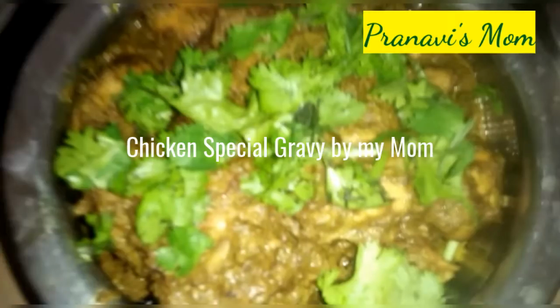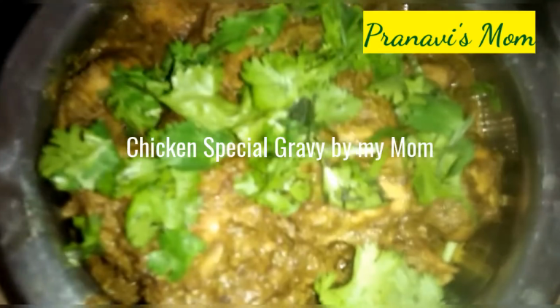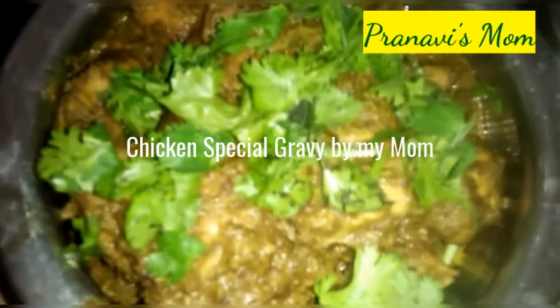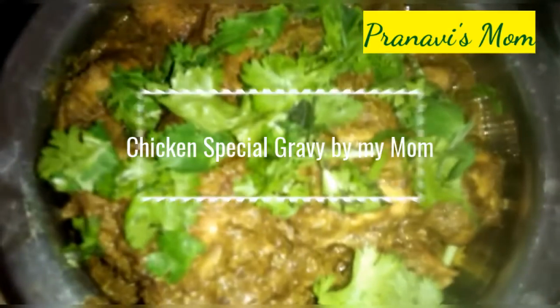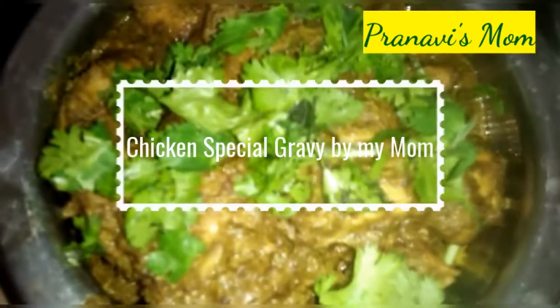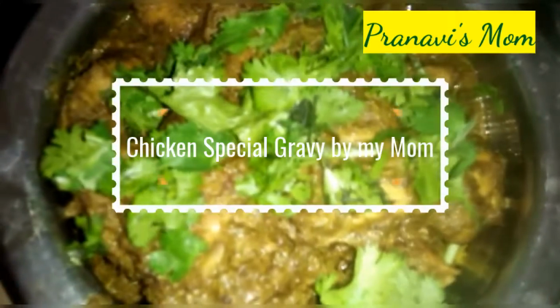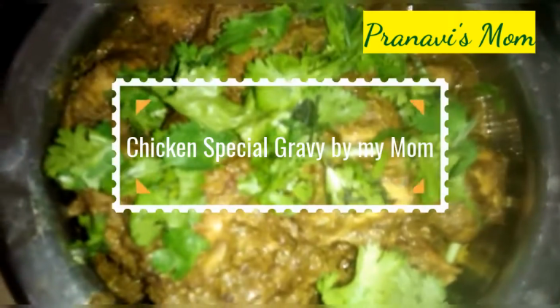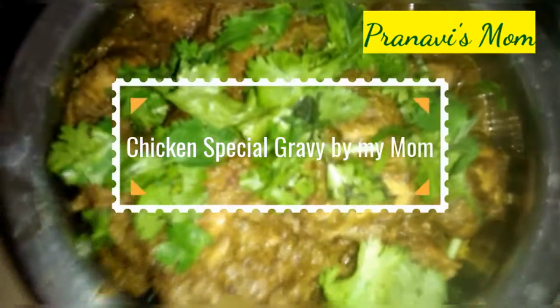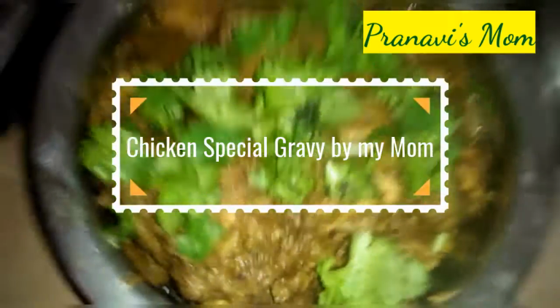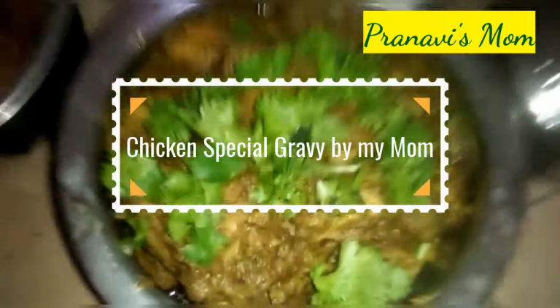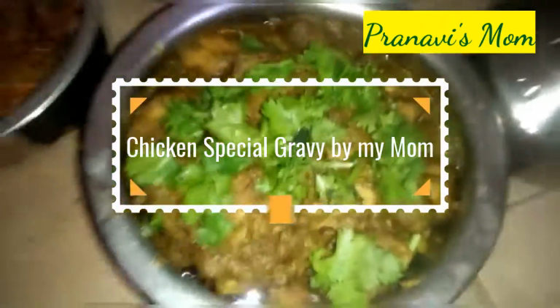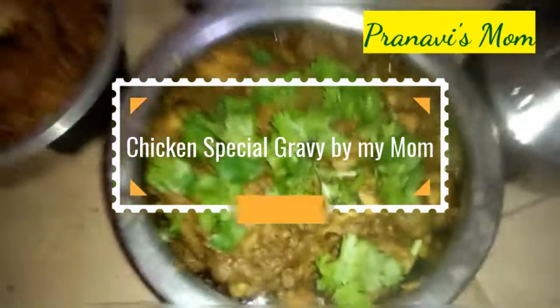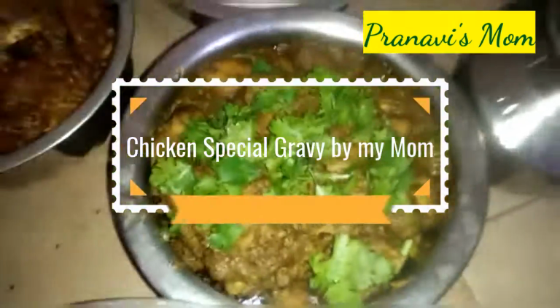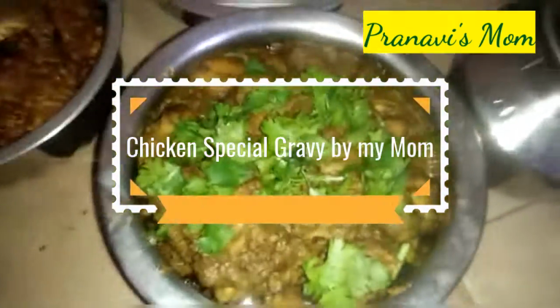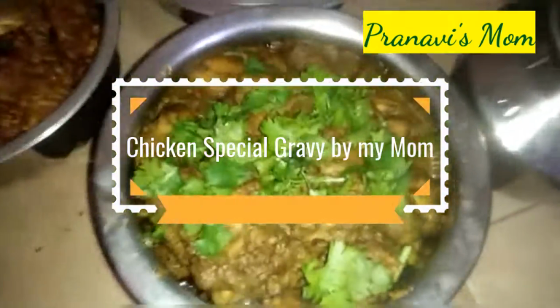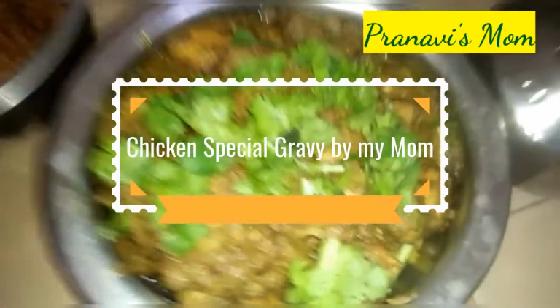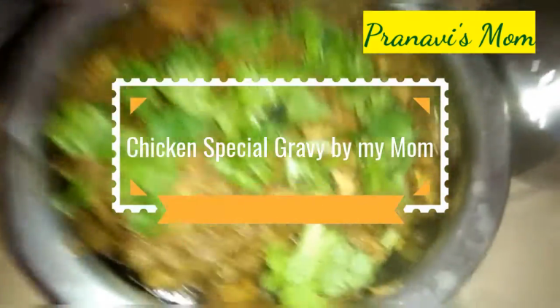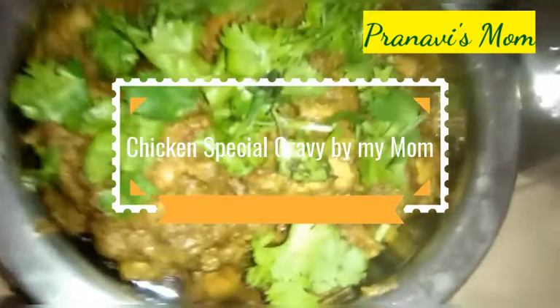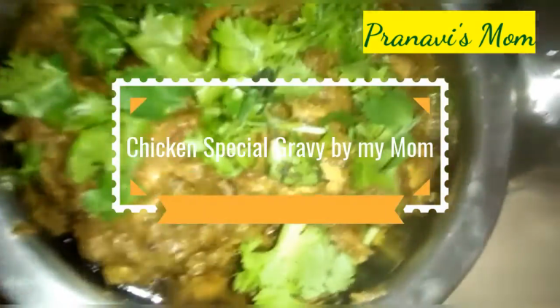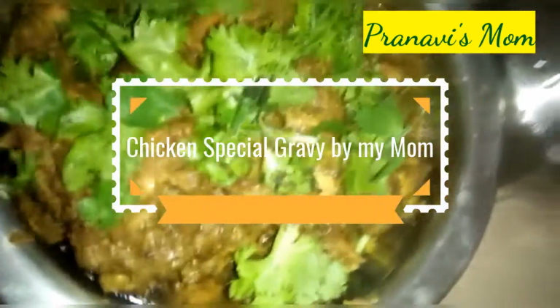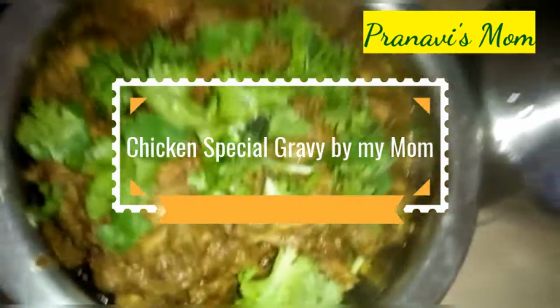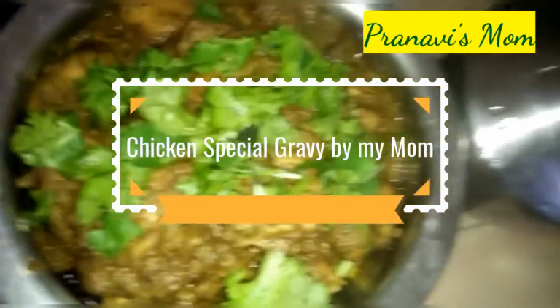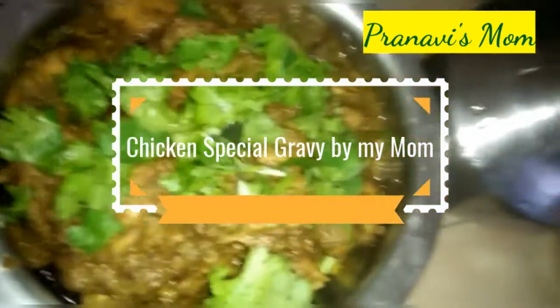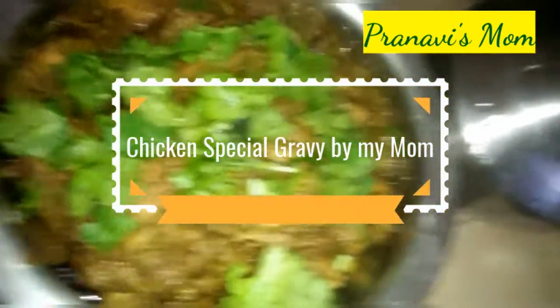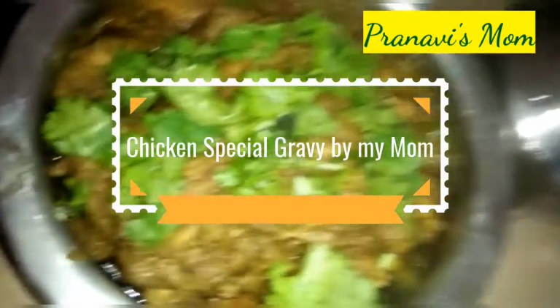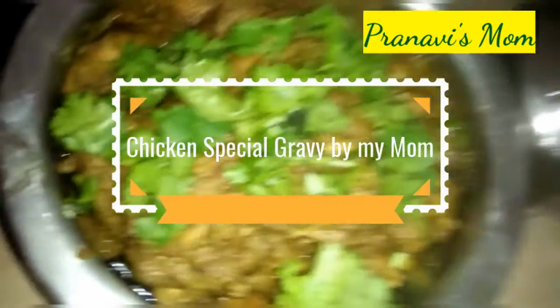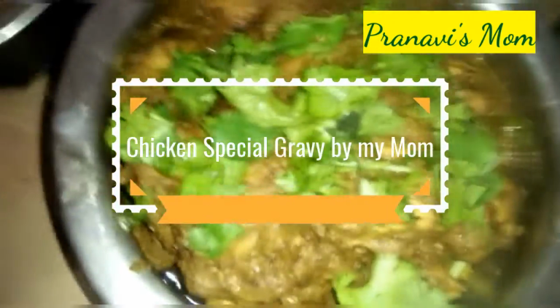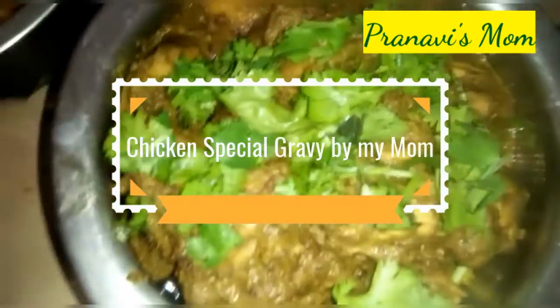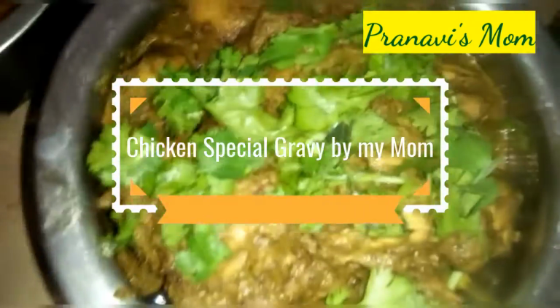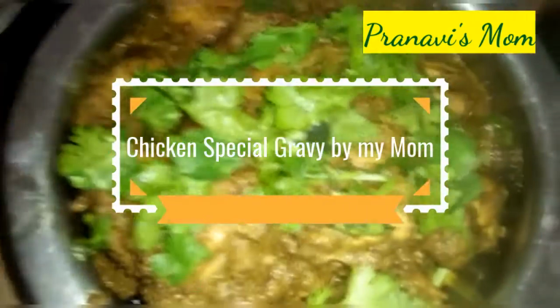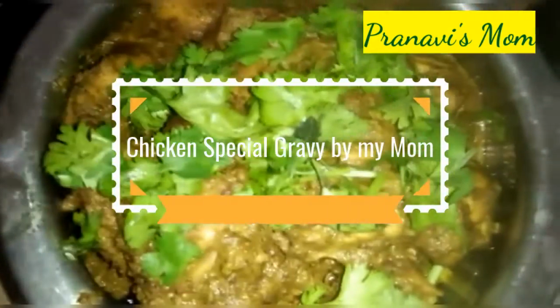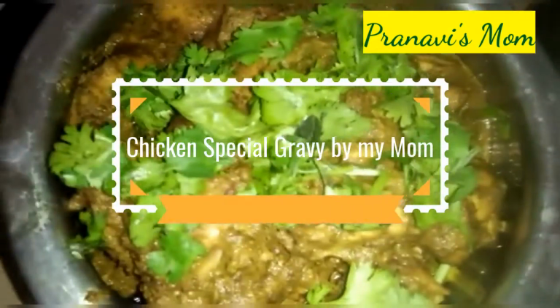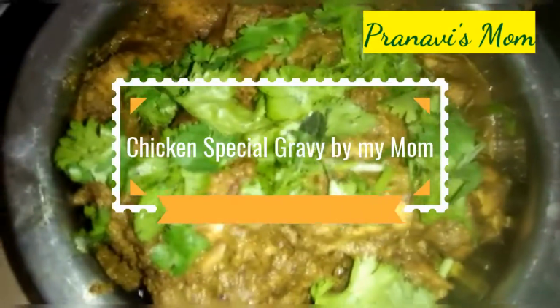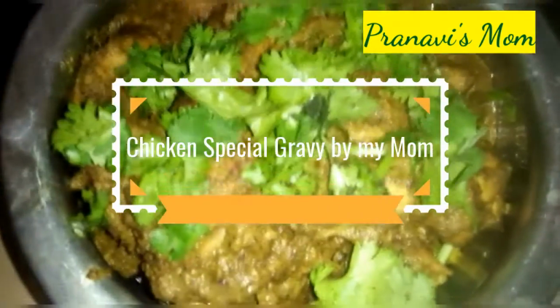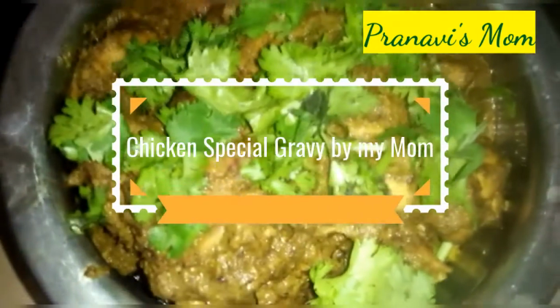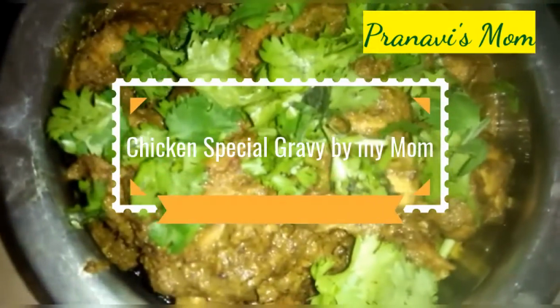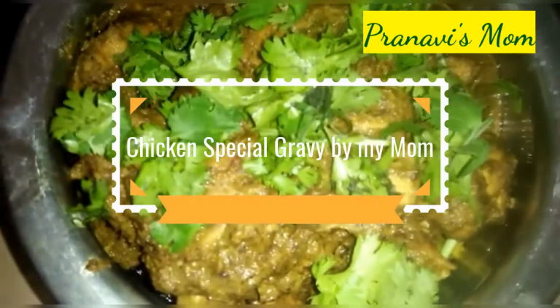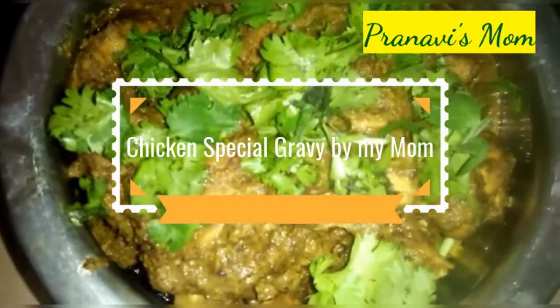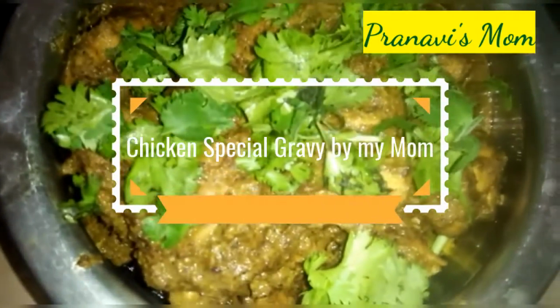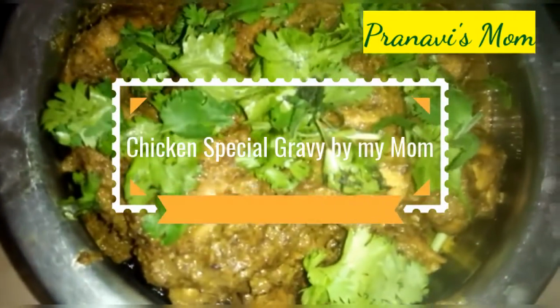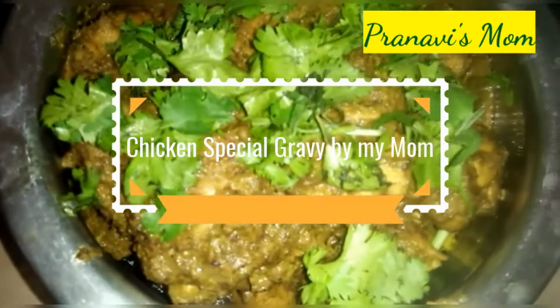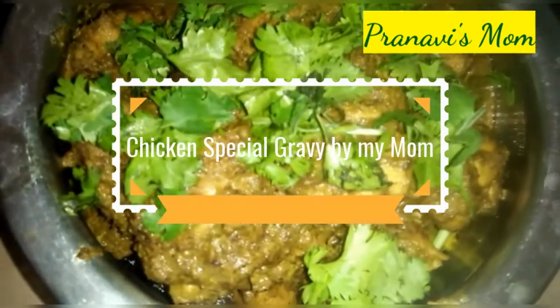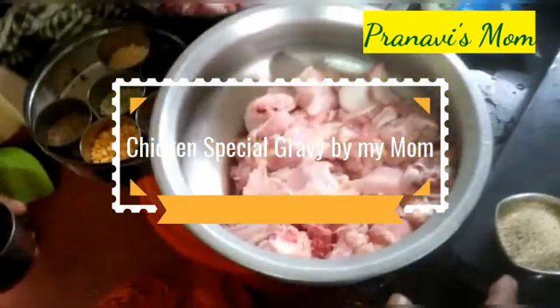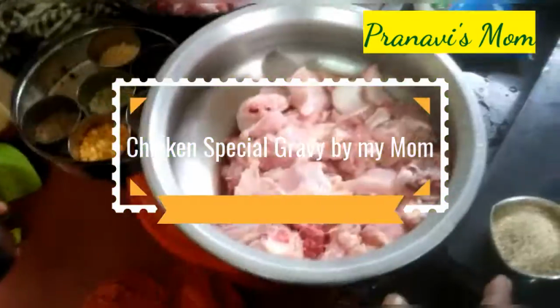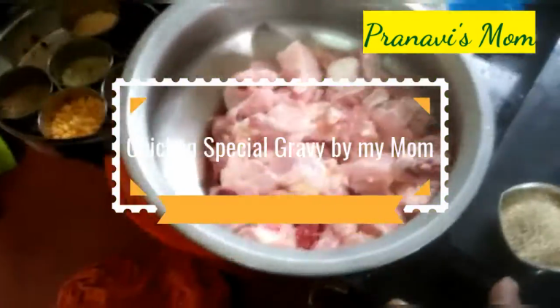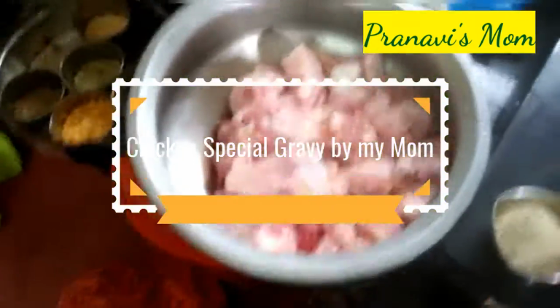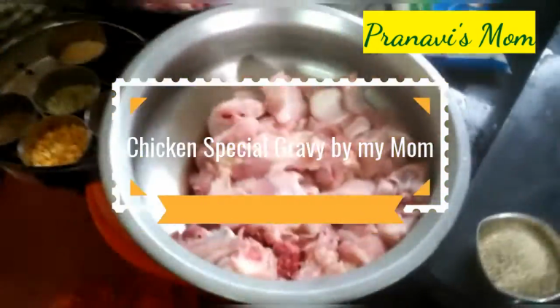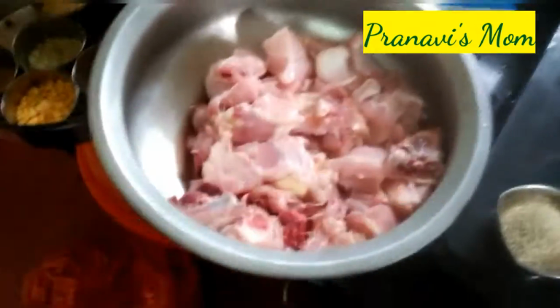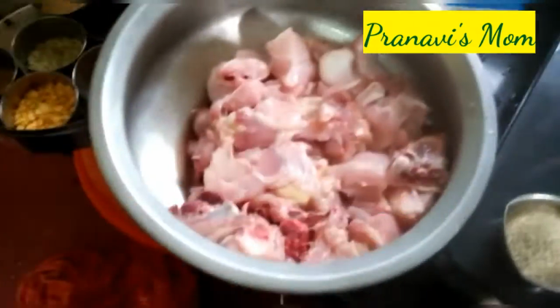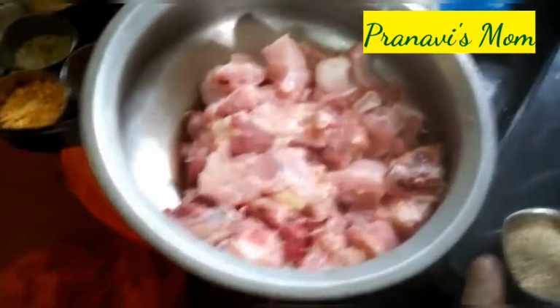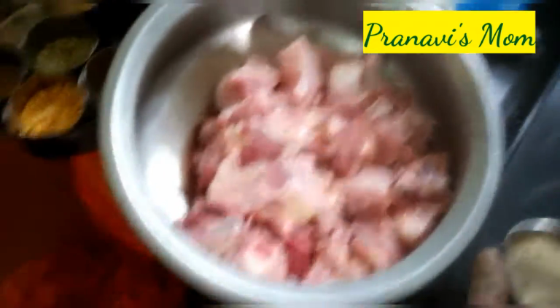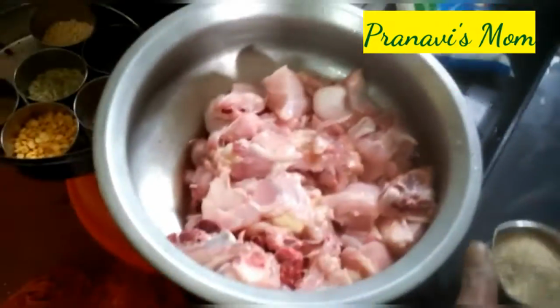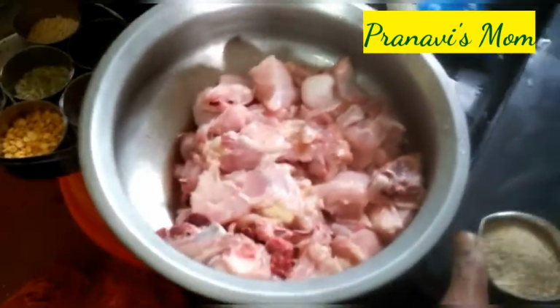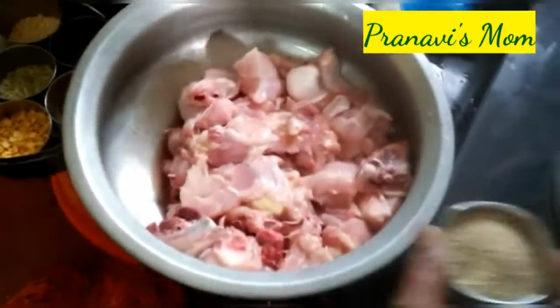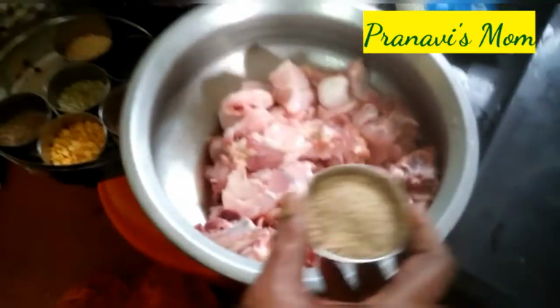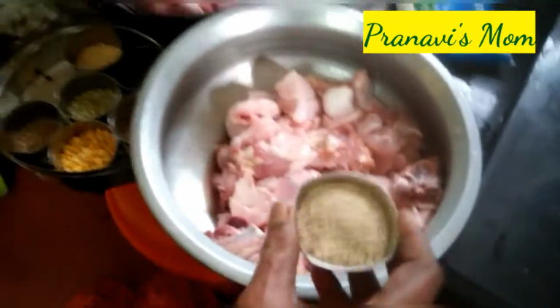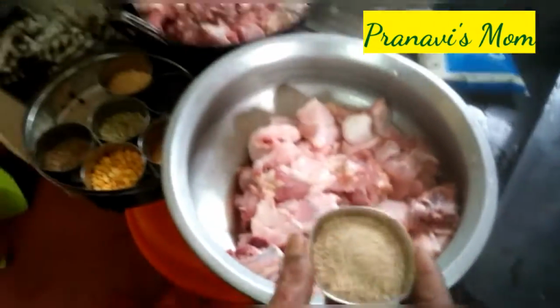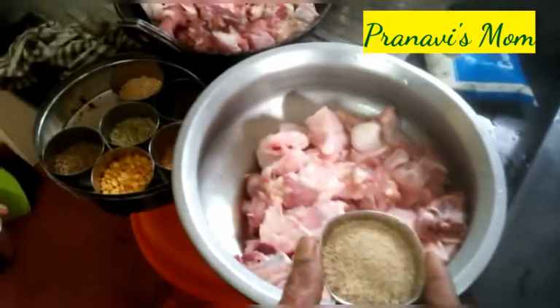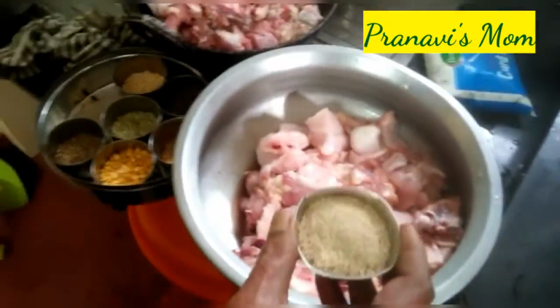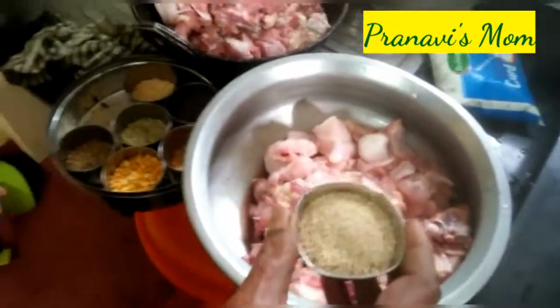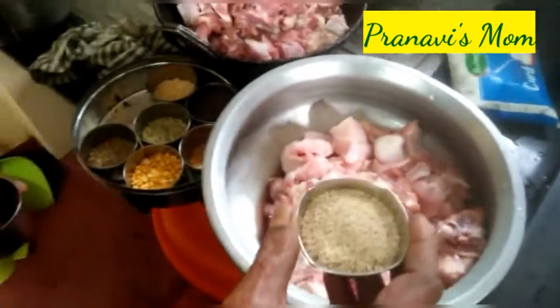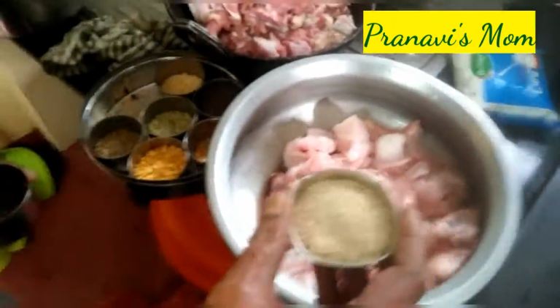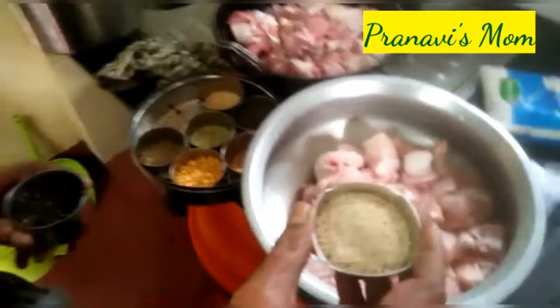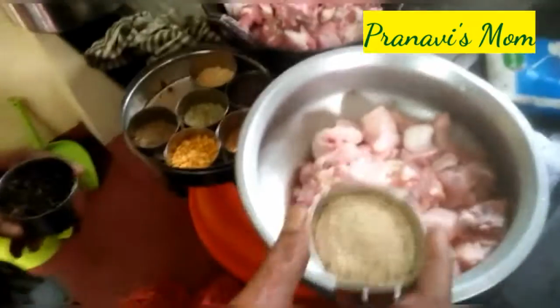Friends, welcome to my channel Pranvismum. Today we are going to show you a special chicken gravy. My grandma is preparing to make it very tasty.